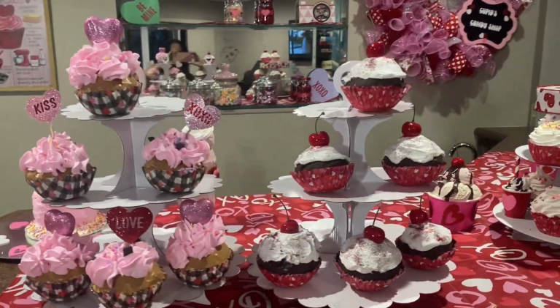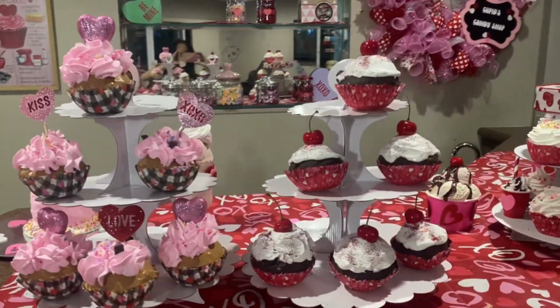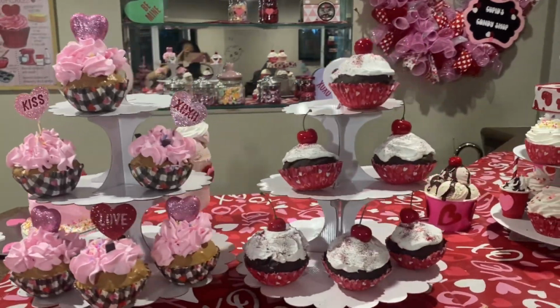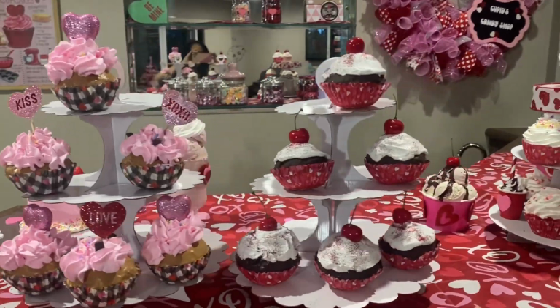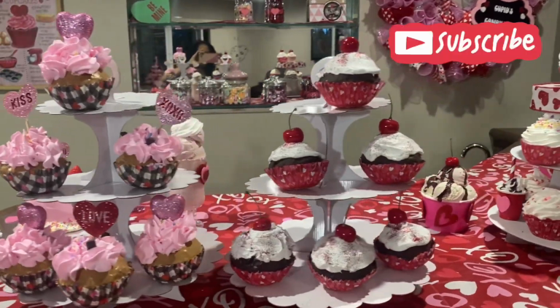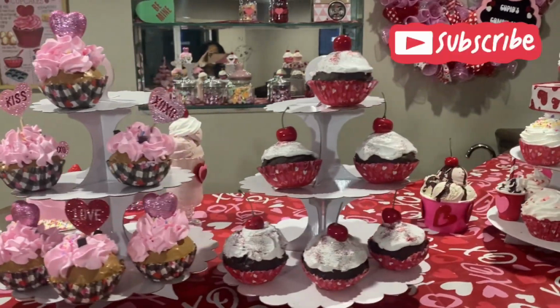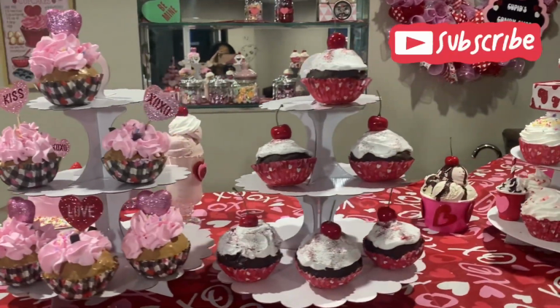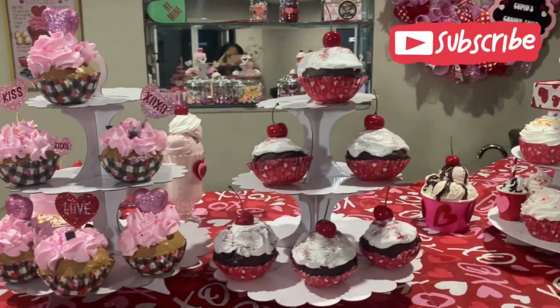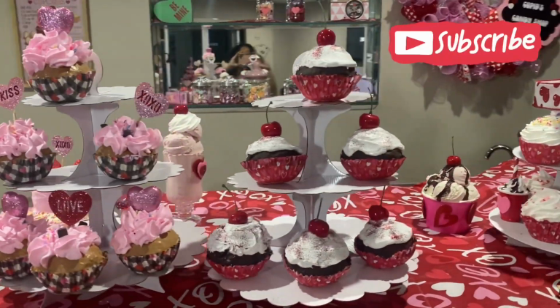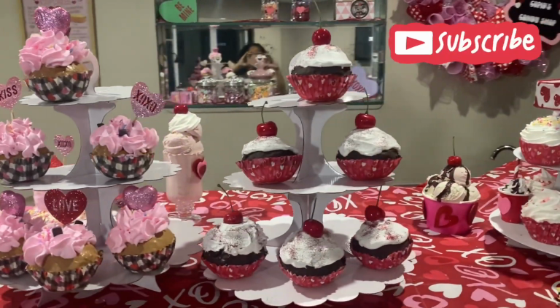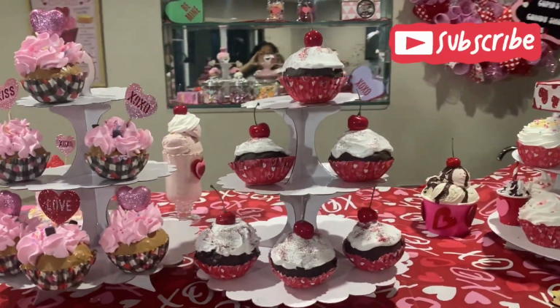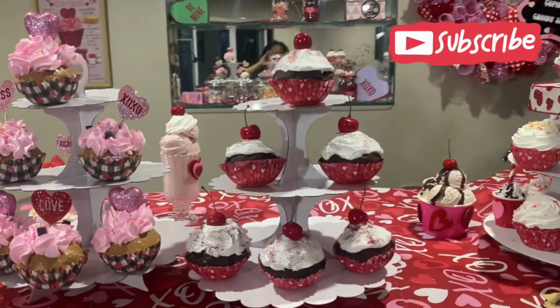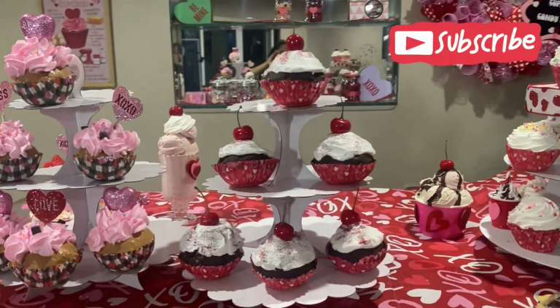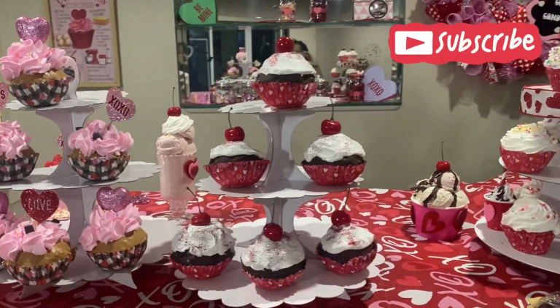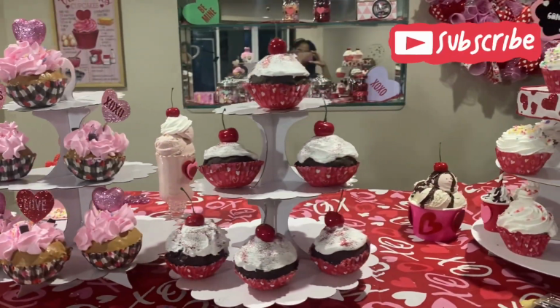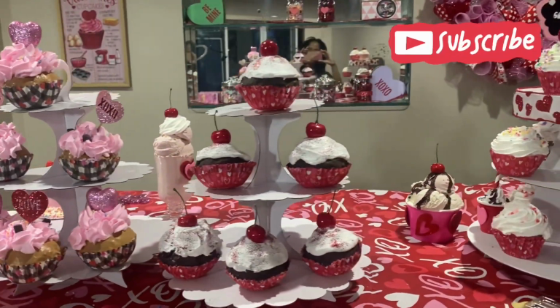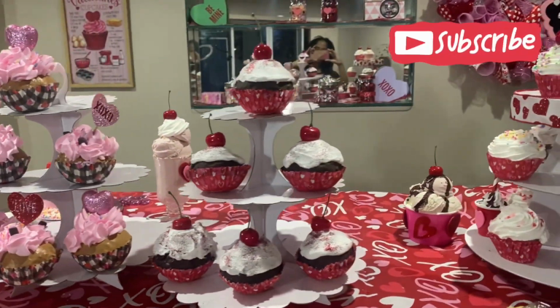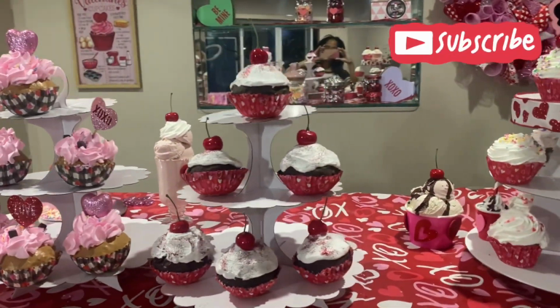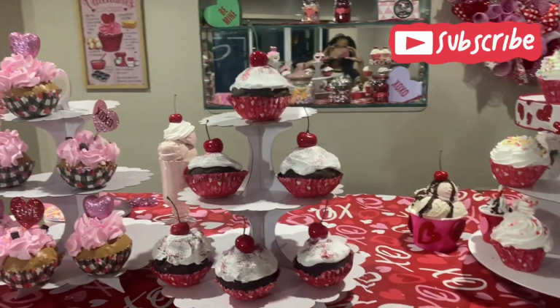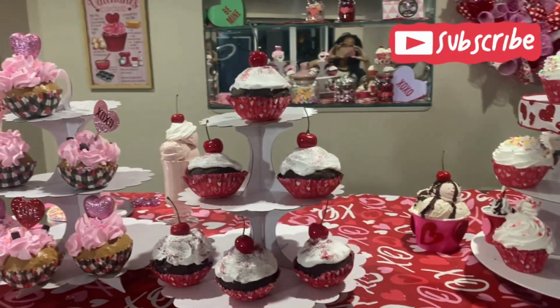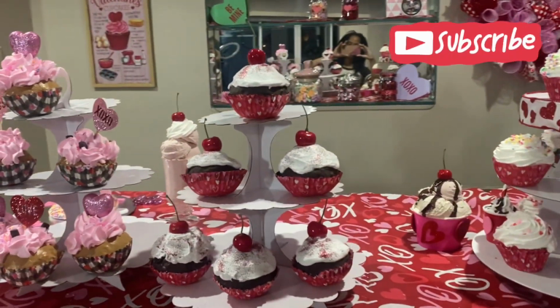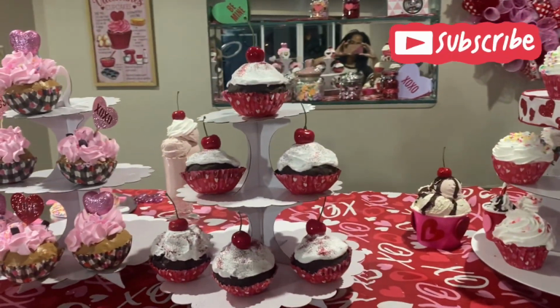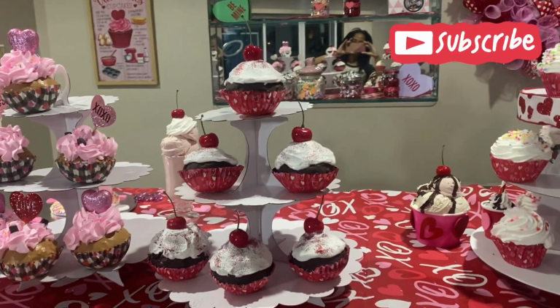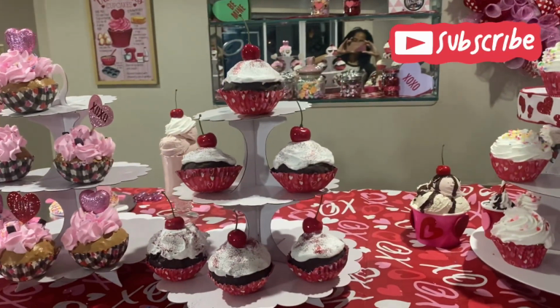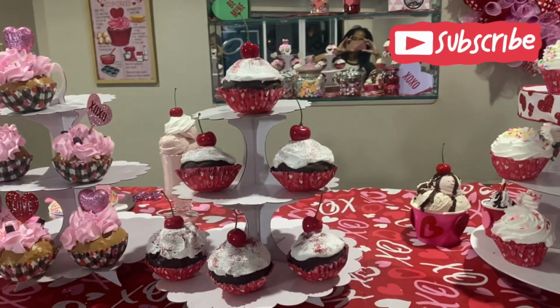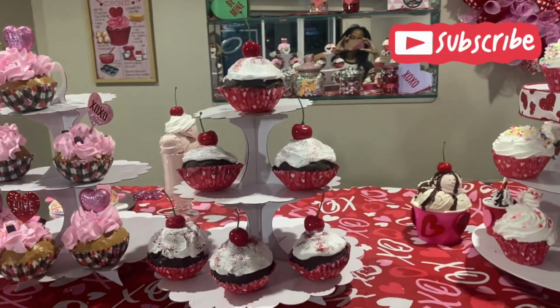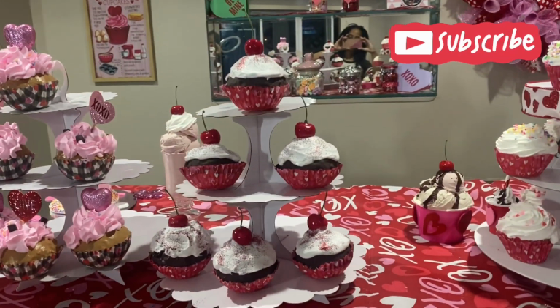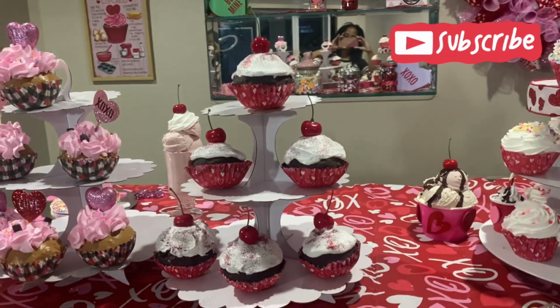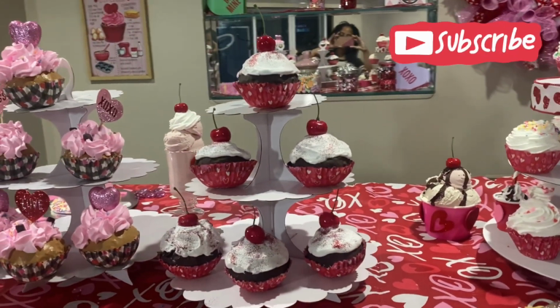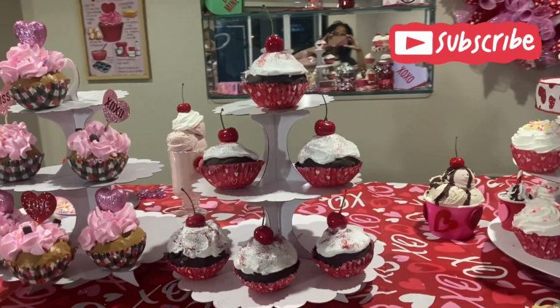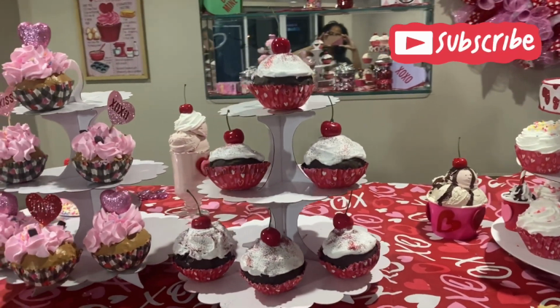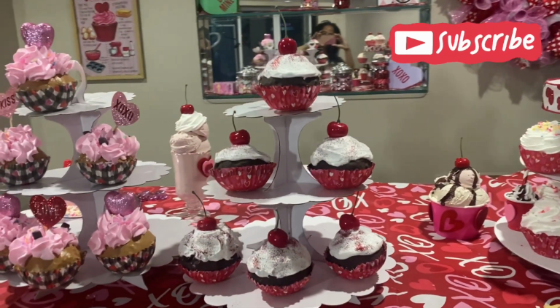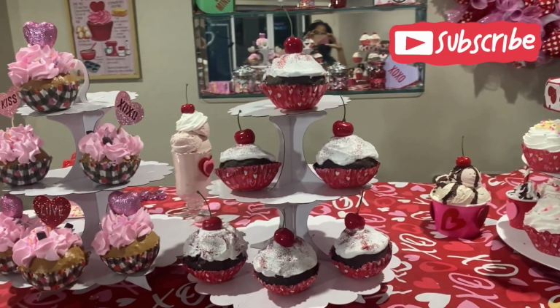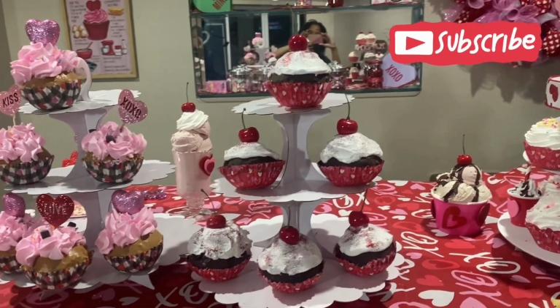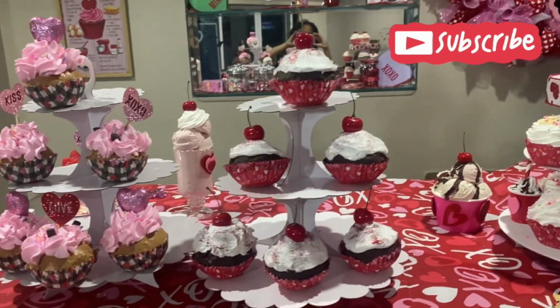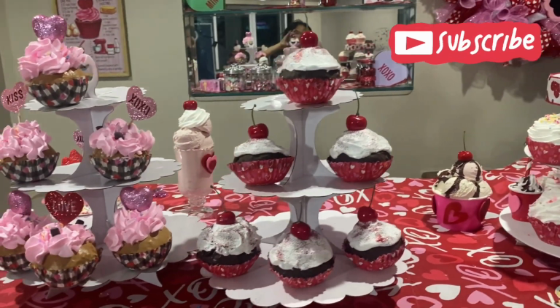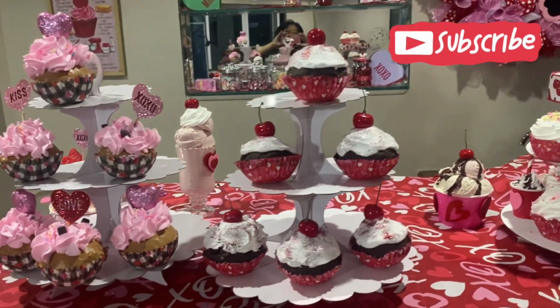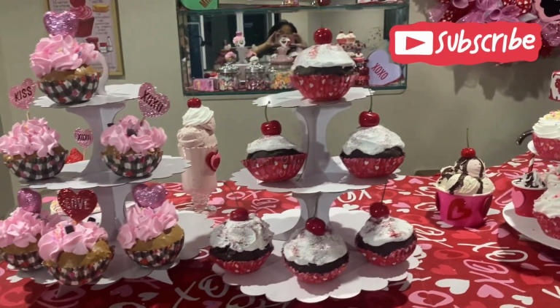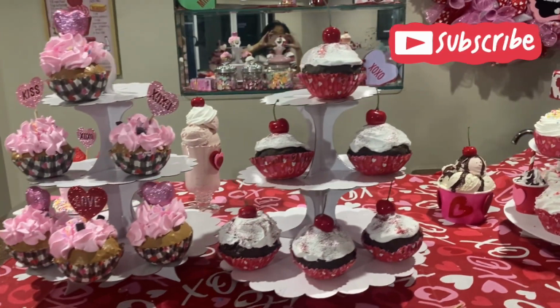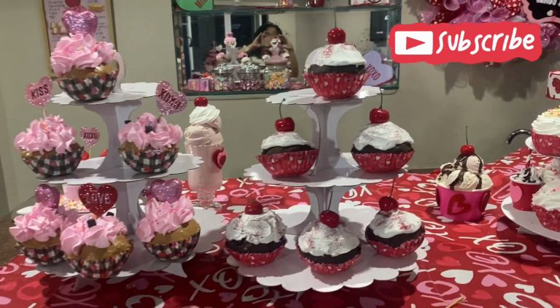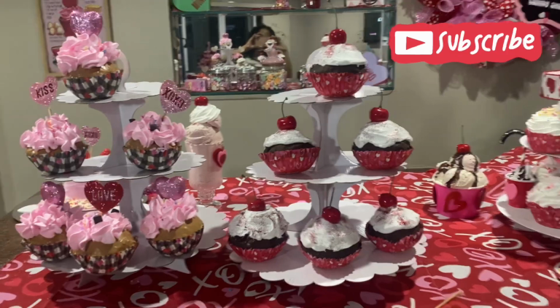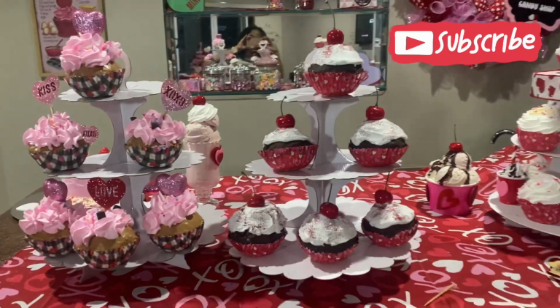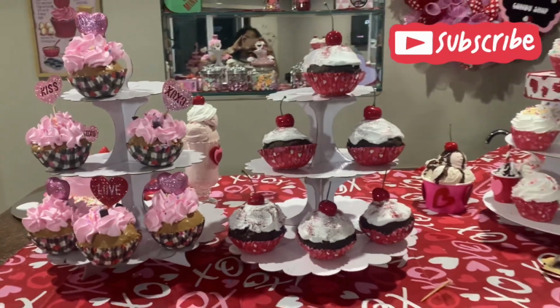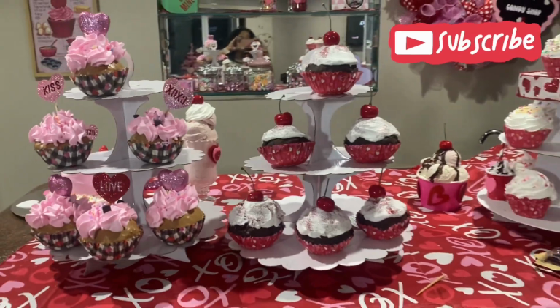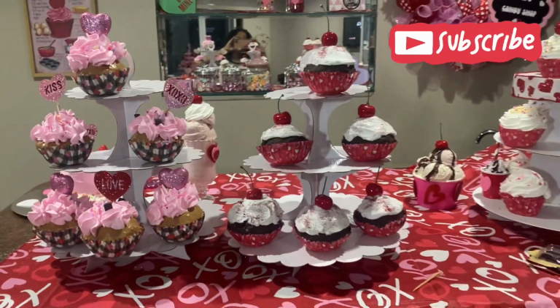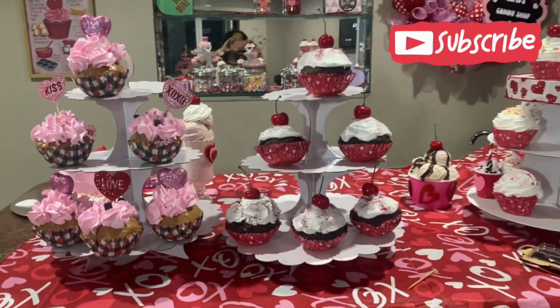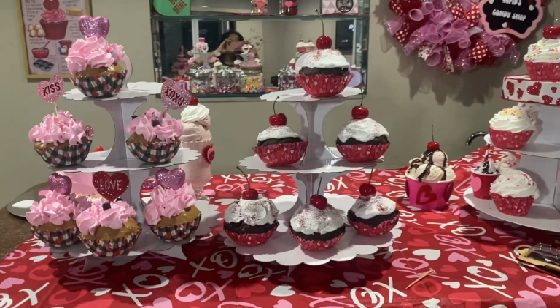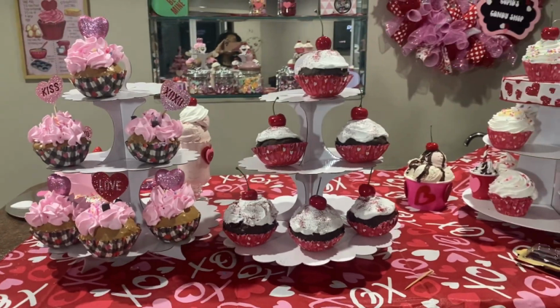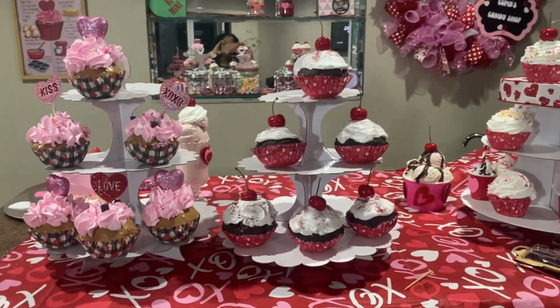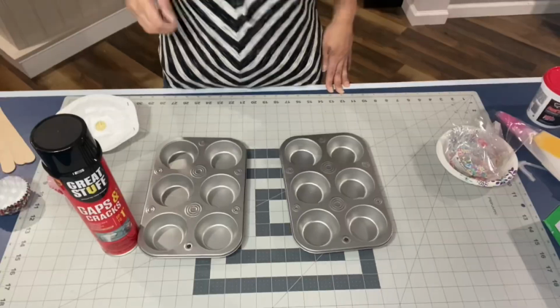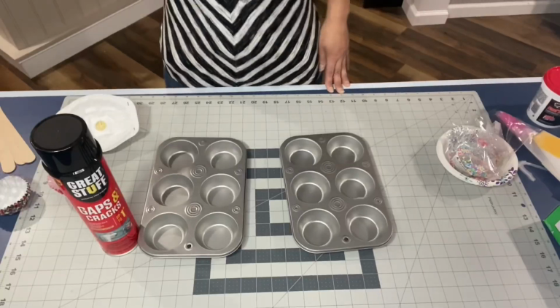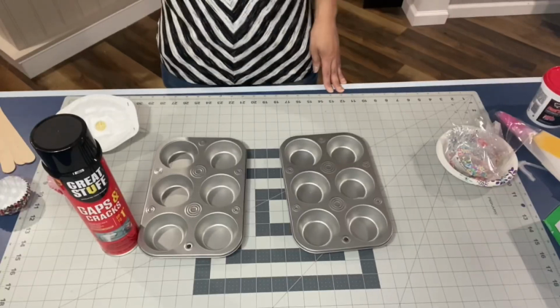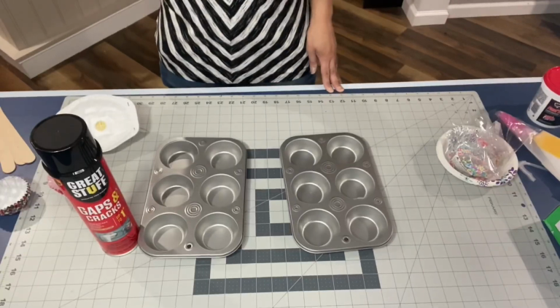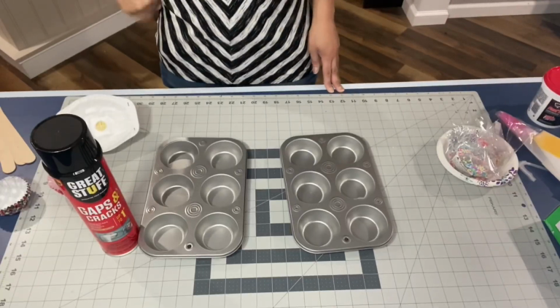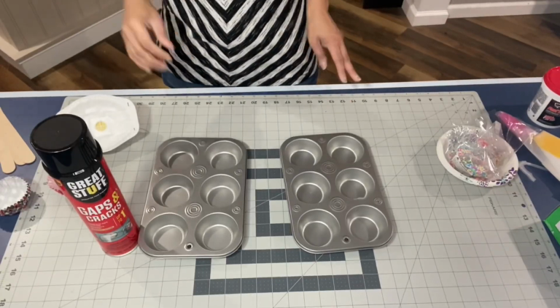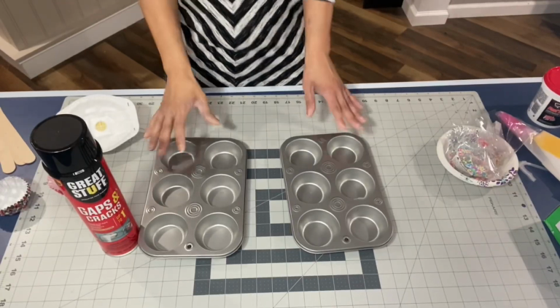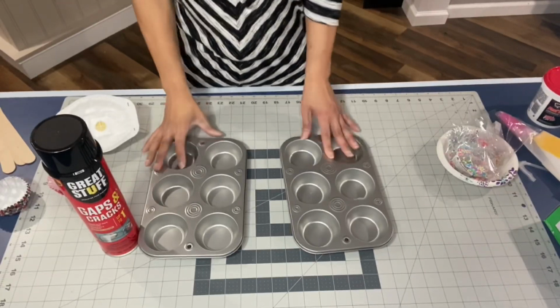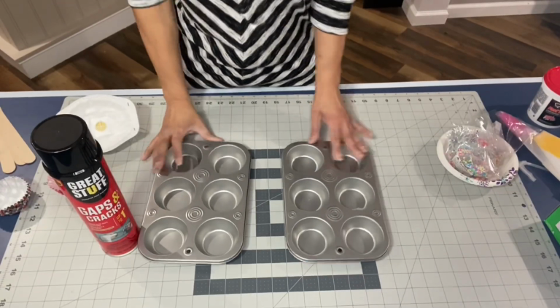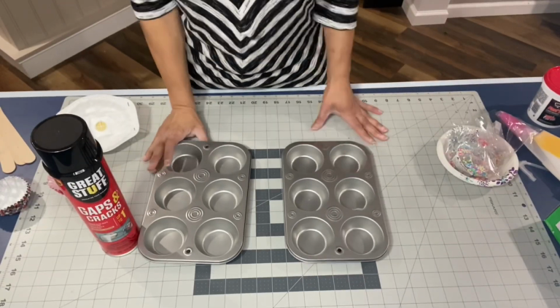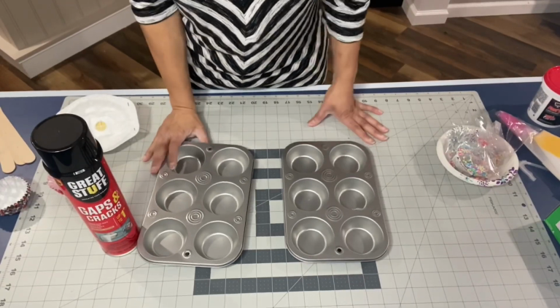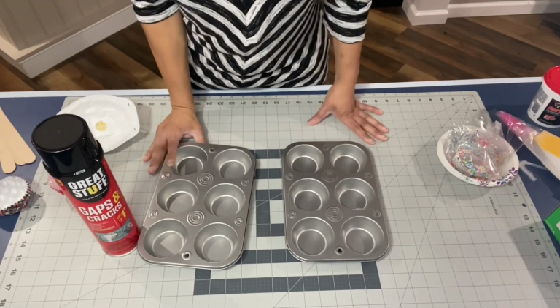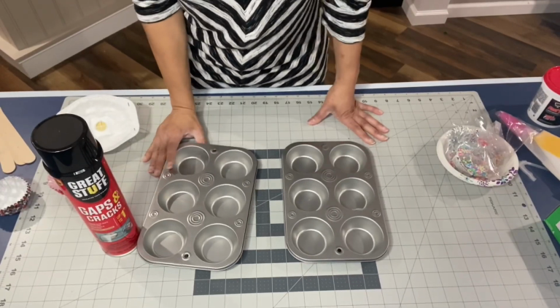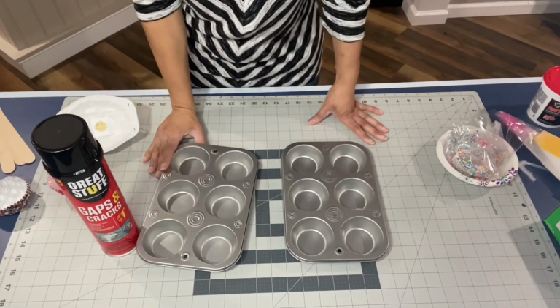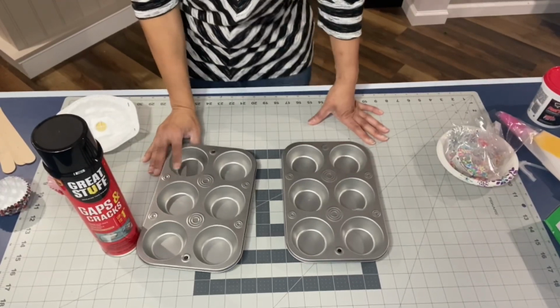Hello, welcome to my channel. Today we're going to make fake cupcakes using foam insulation. Please subscribe if you like seeing this kind of stuff.